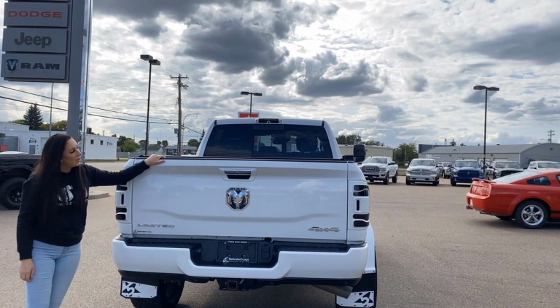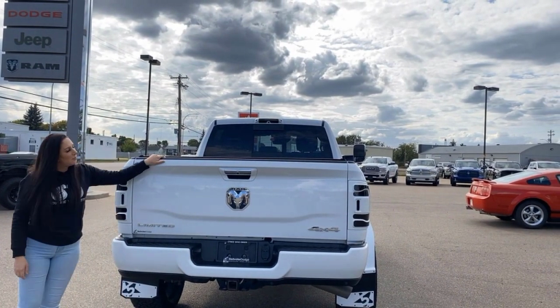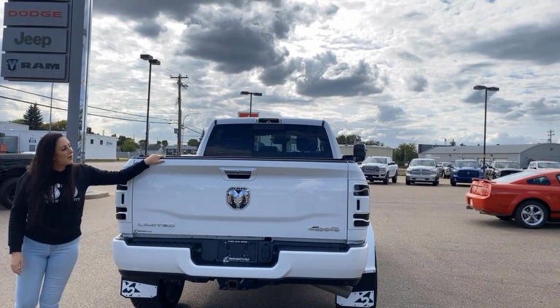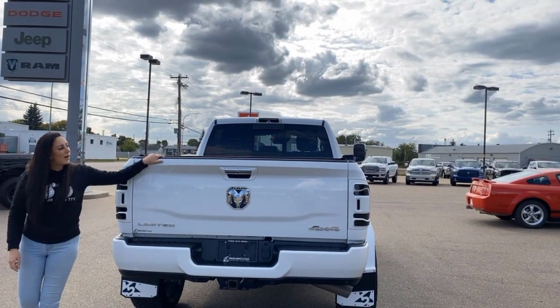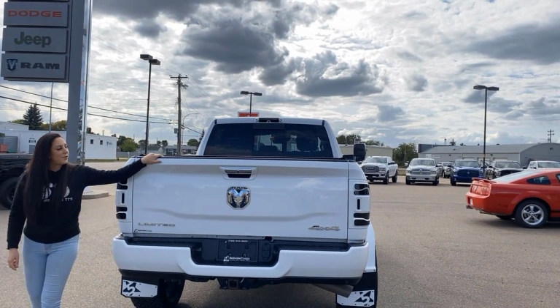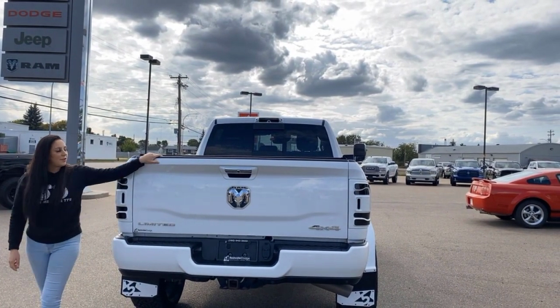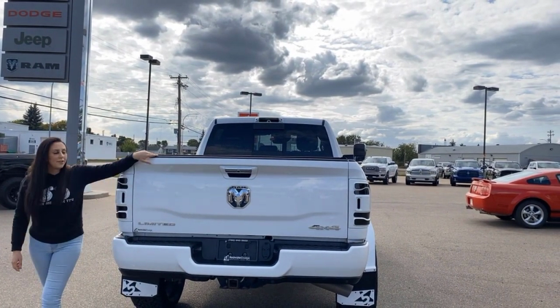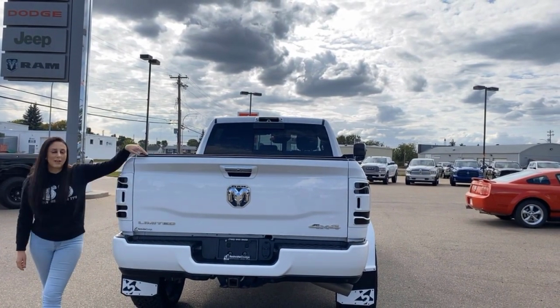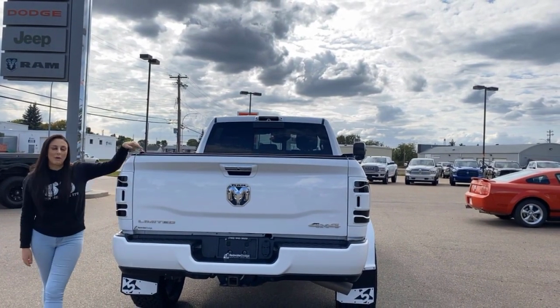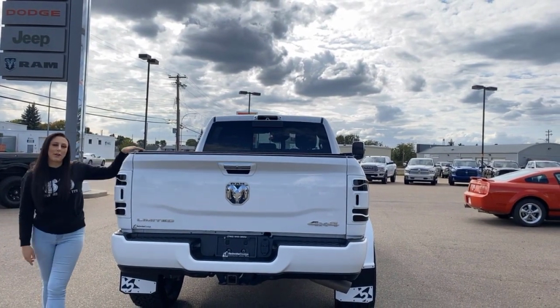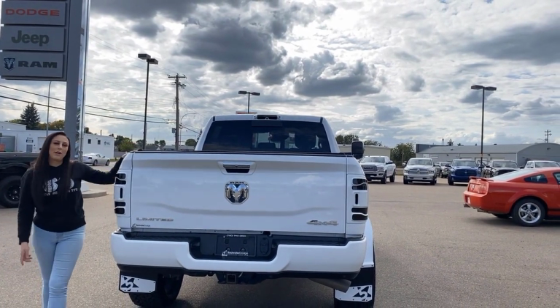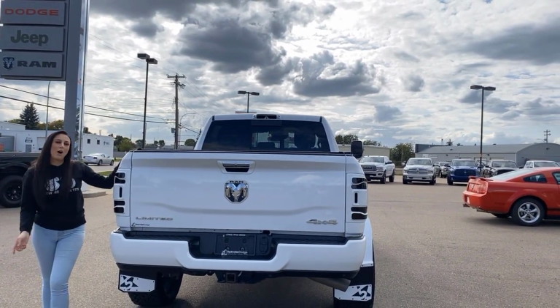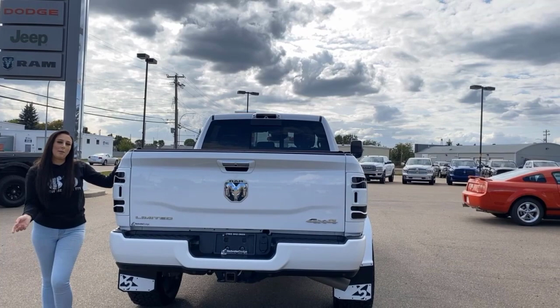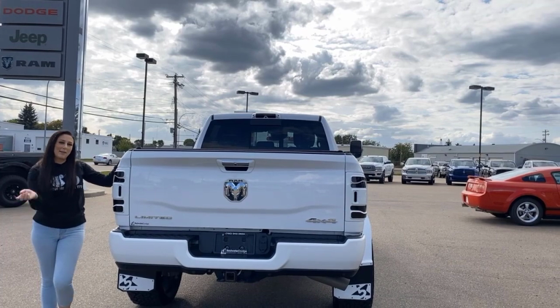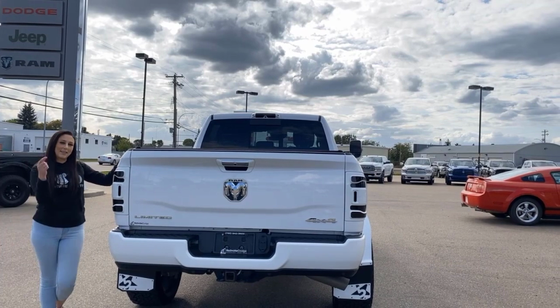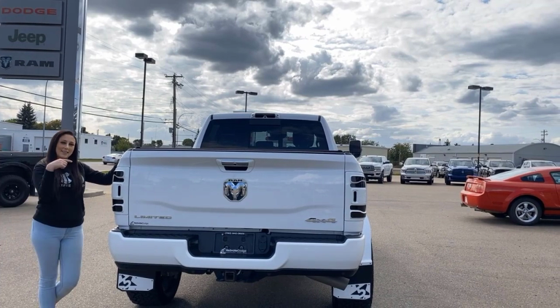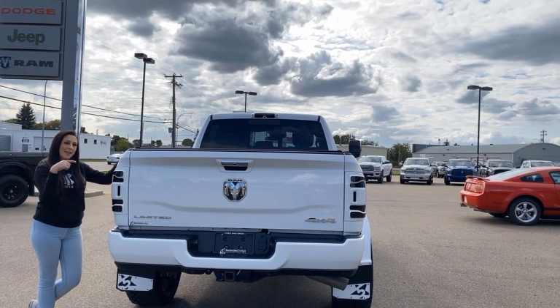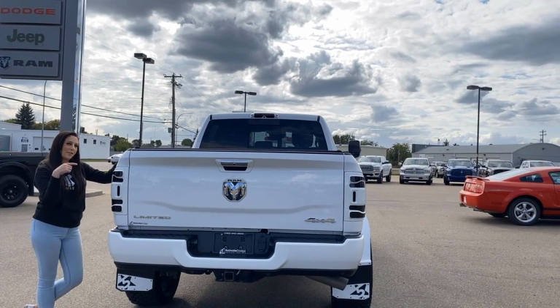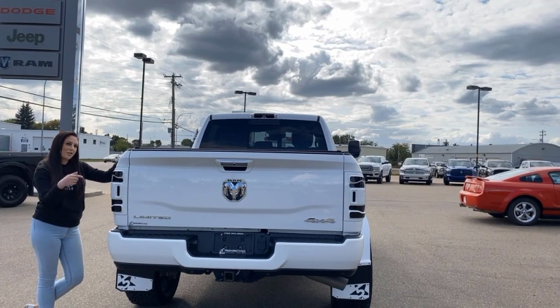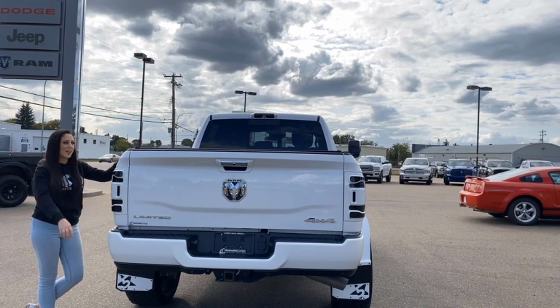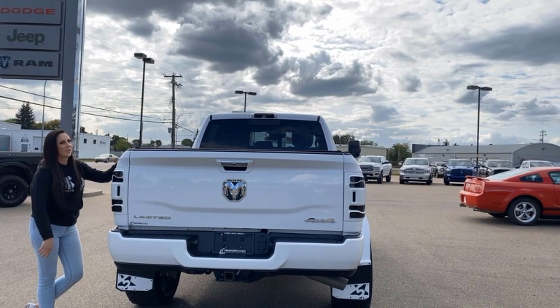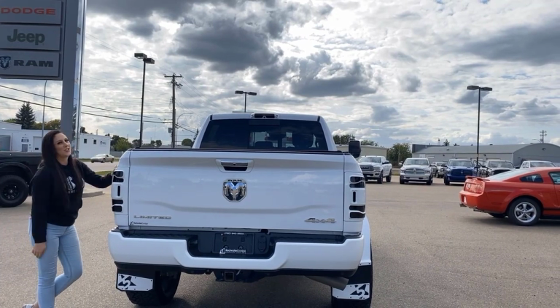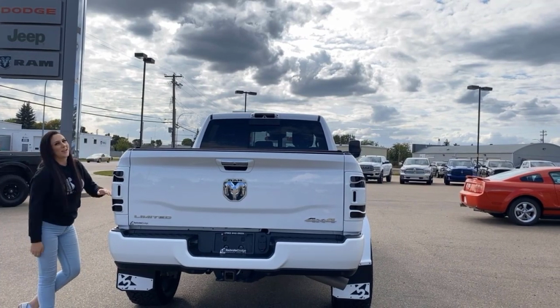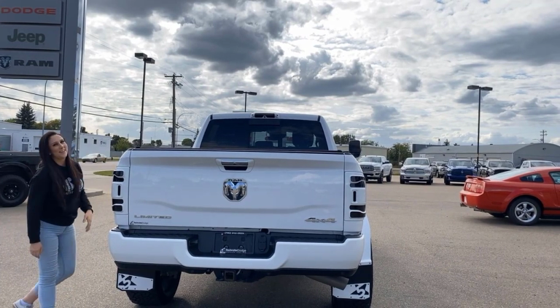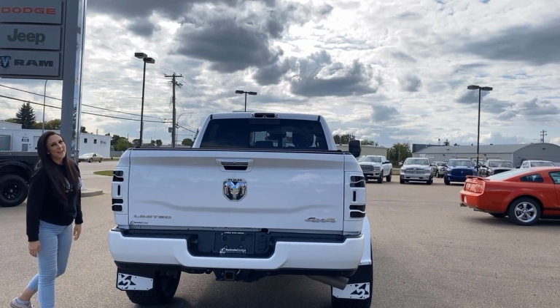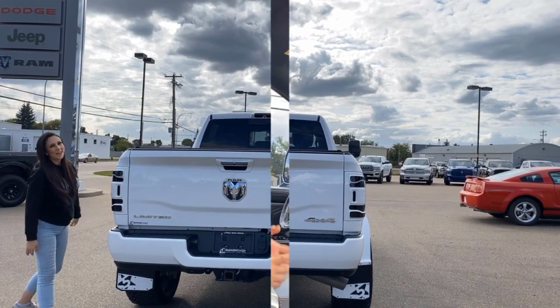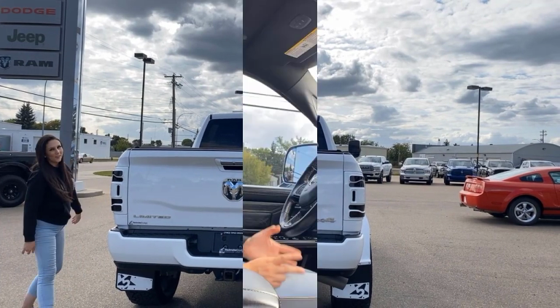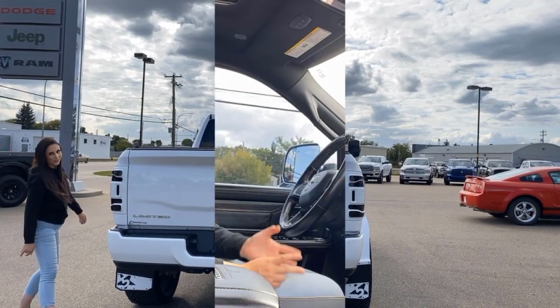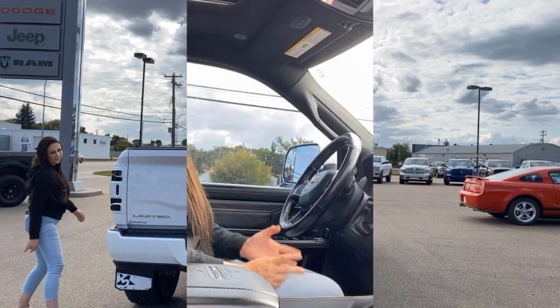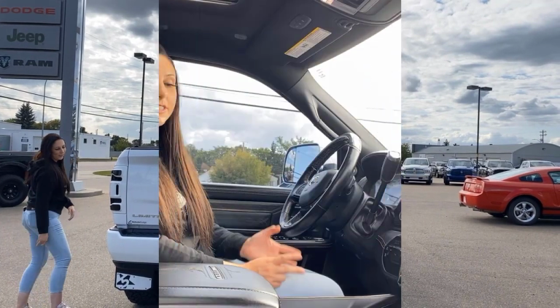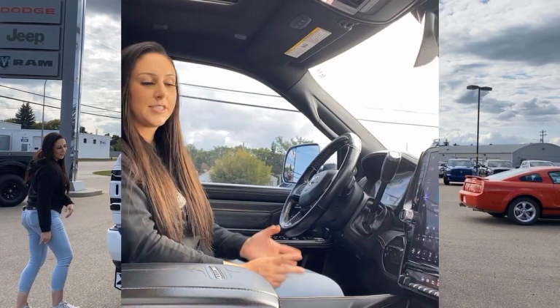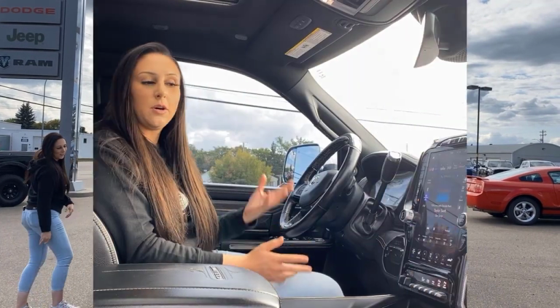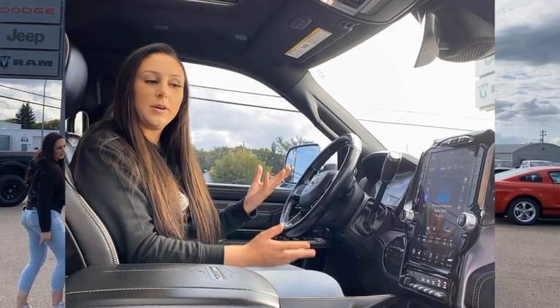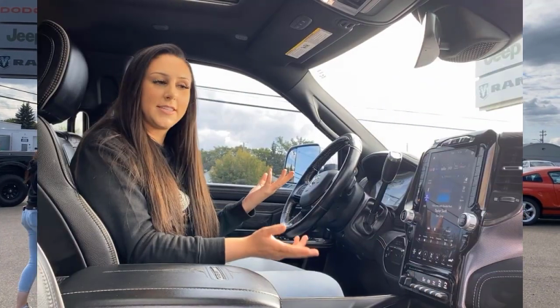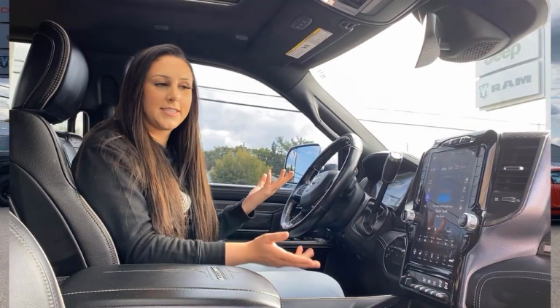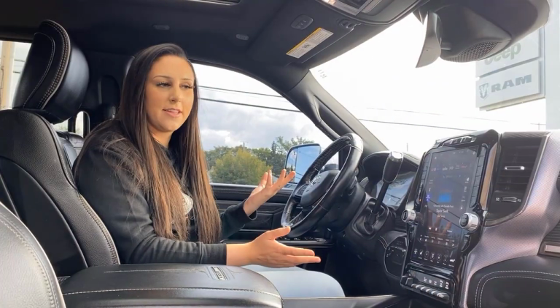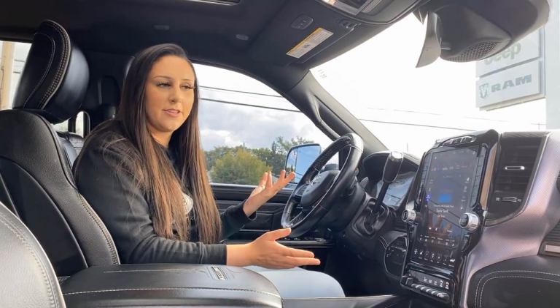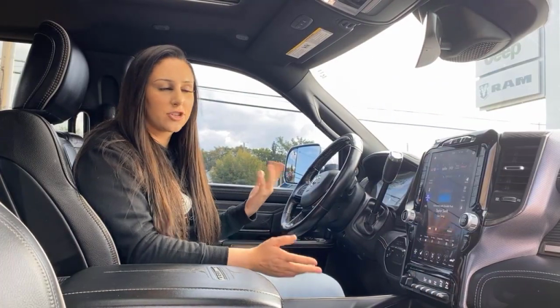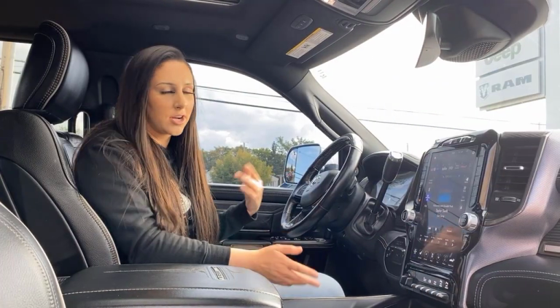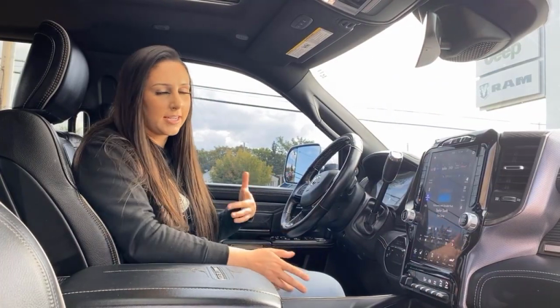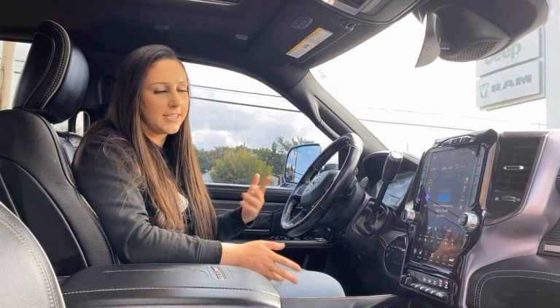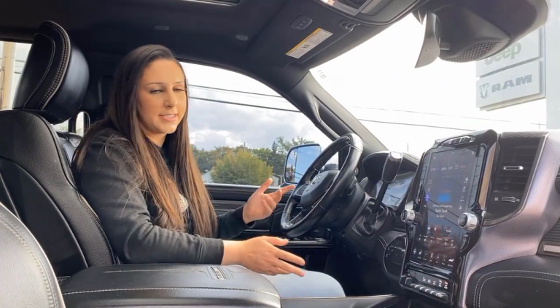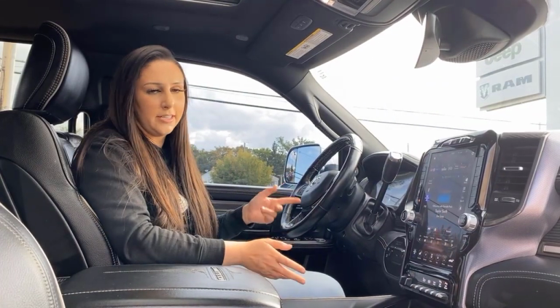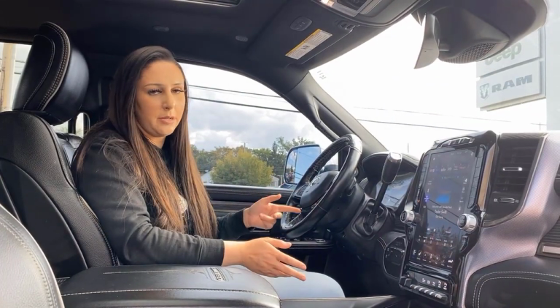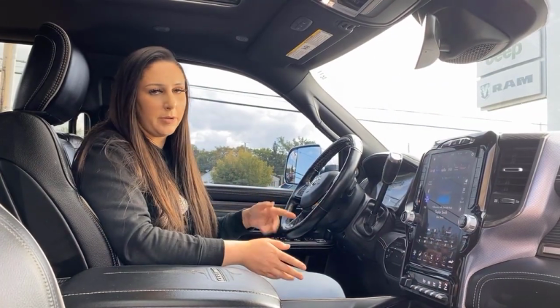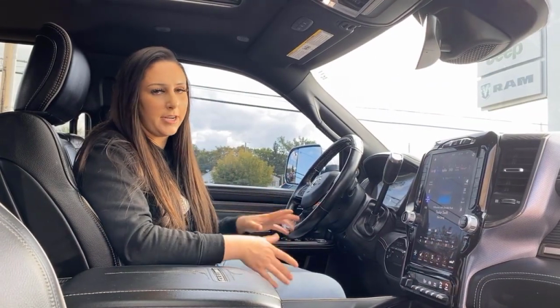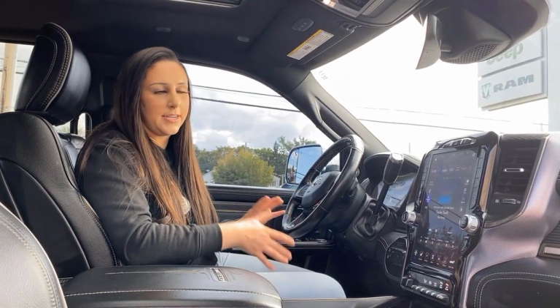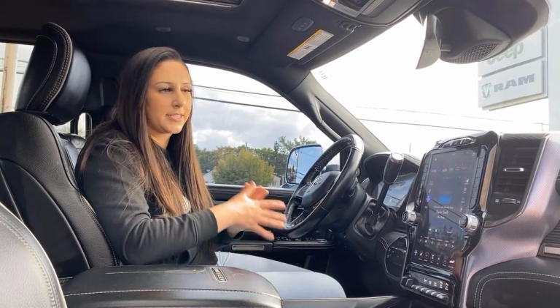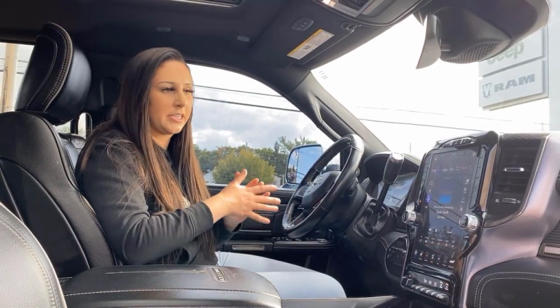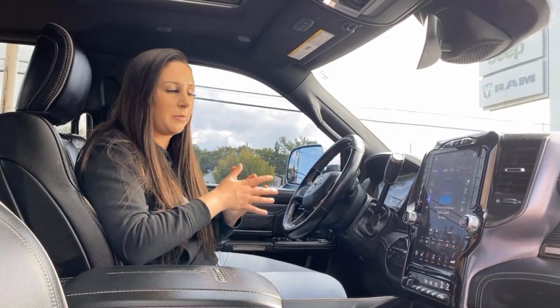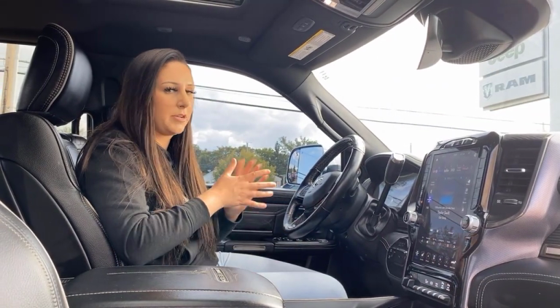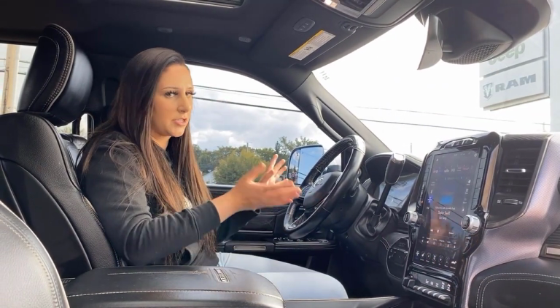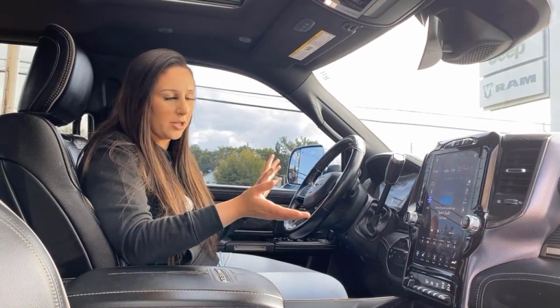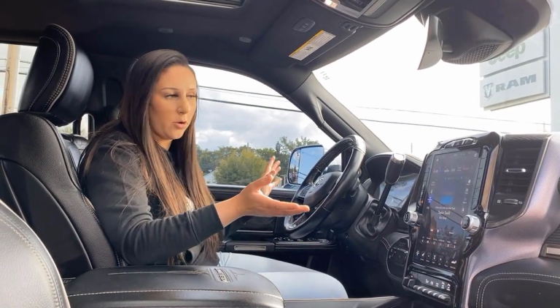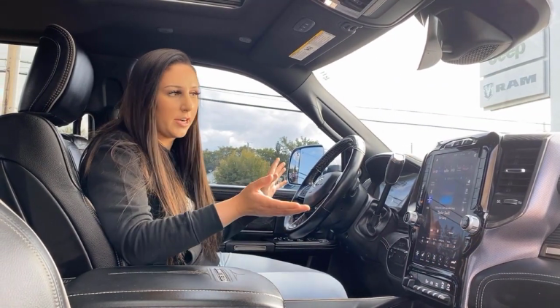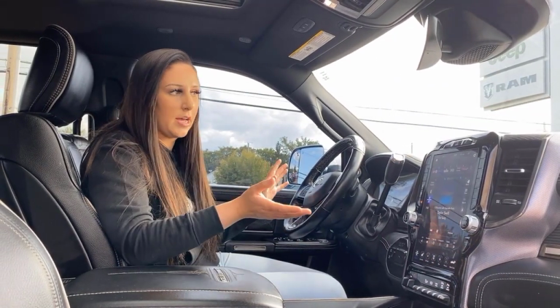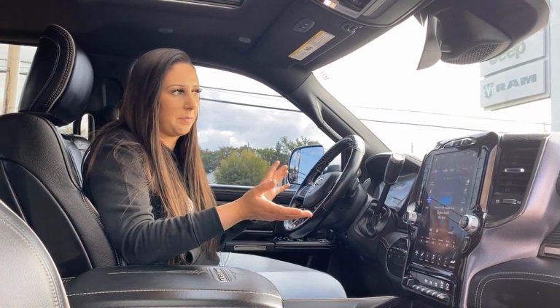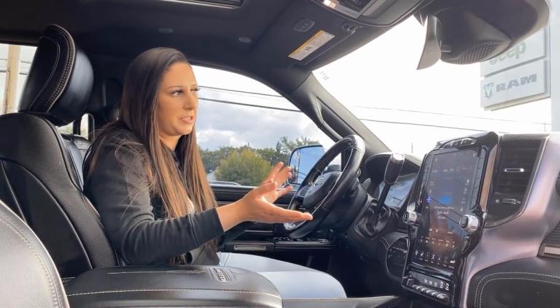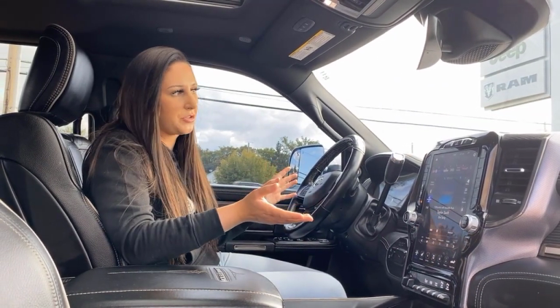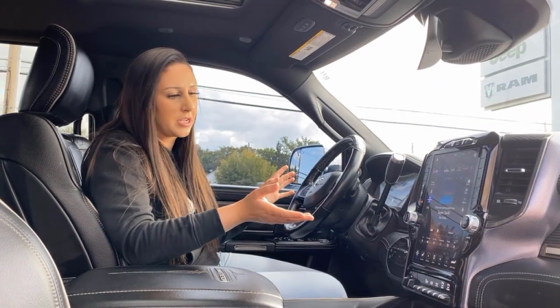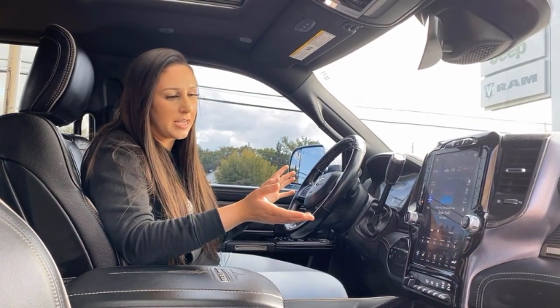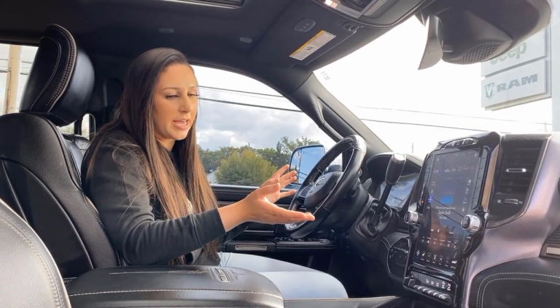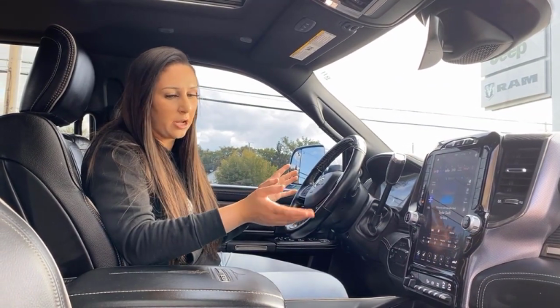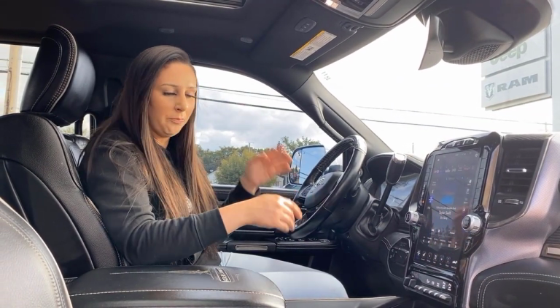And then a soft drop tailgate with a hard tri-fold tonneau cover. Inside the truck it's a Limited, so it's gonna be as loaded up as you can get them.